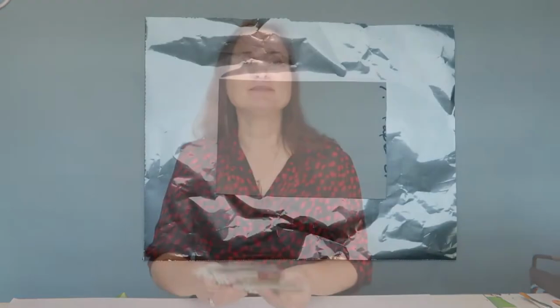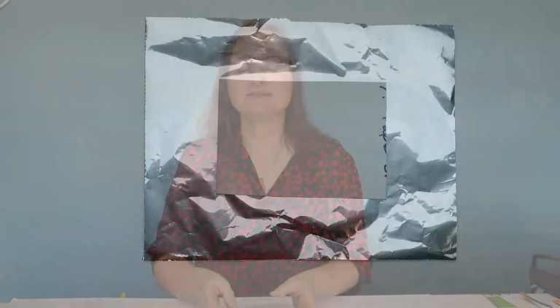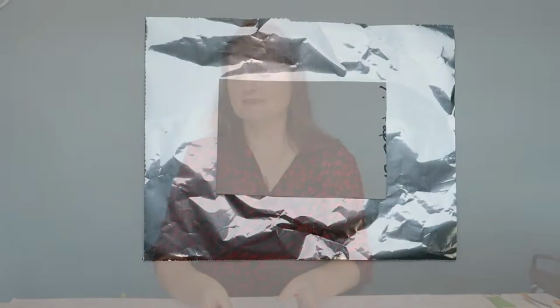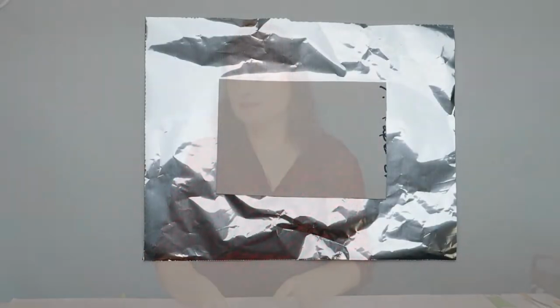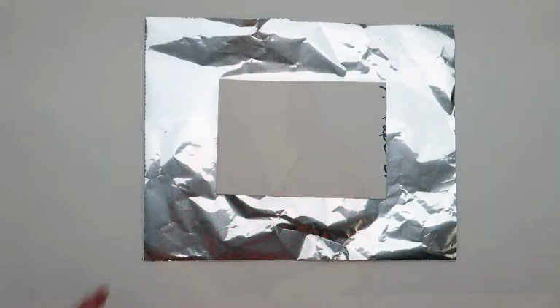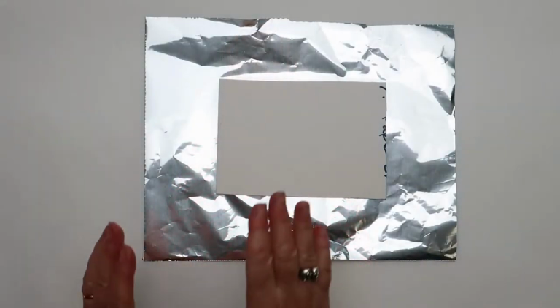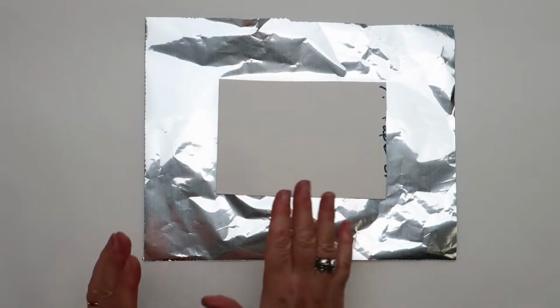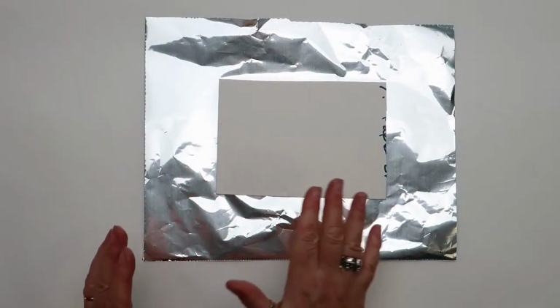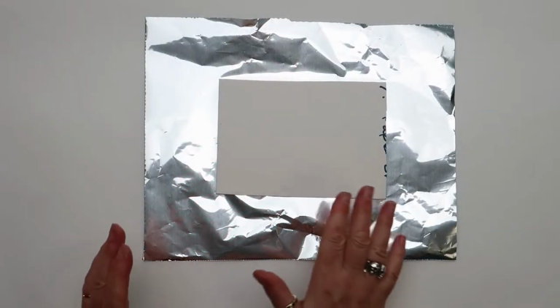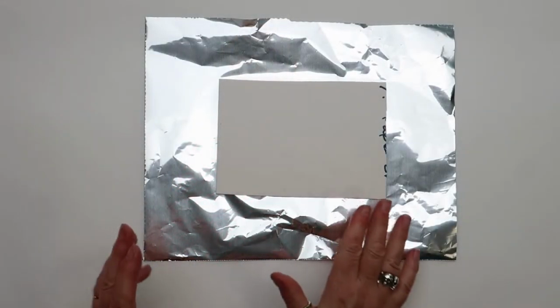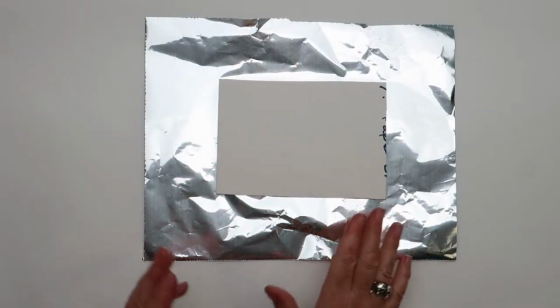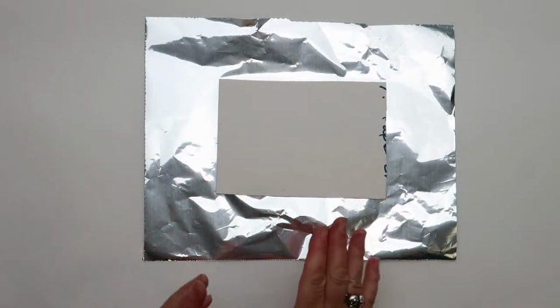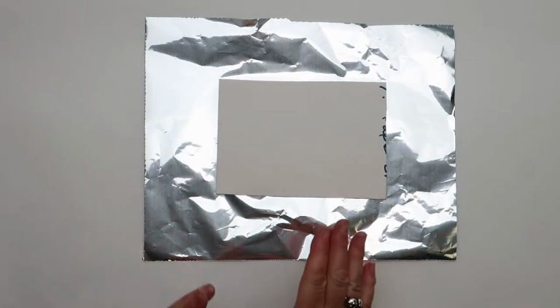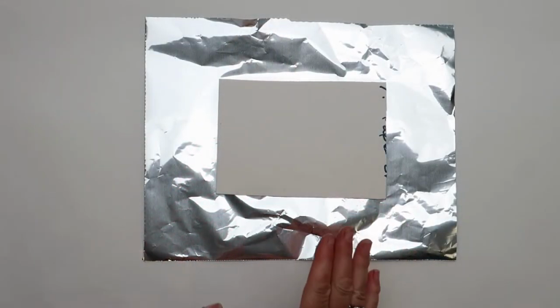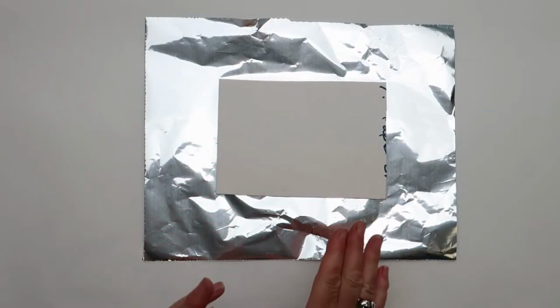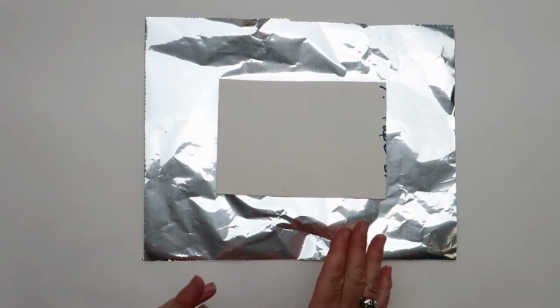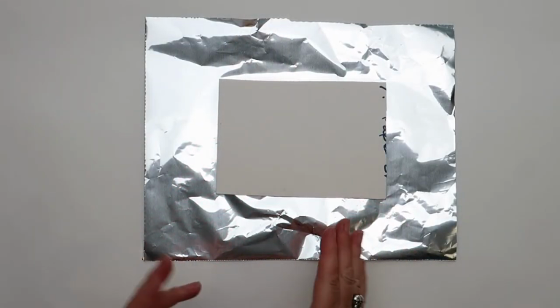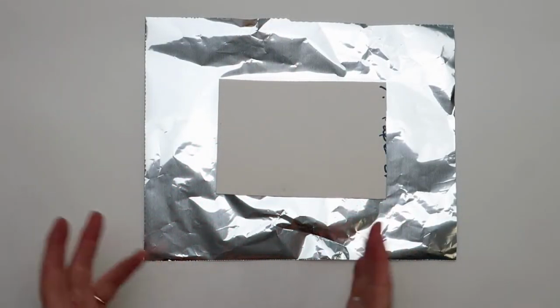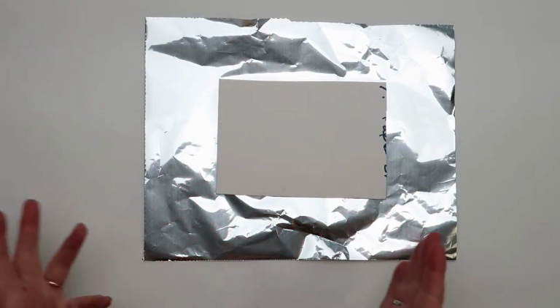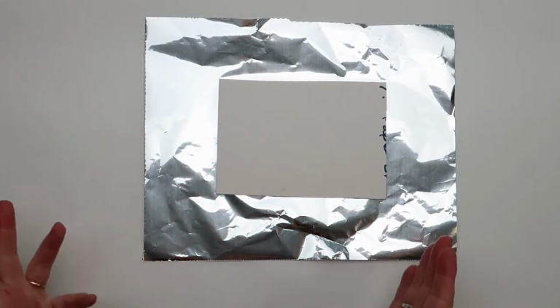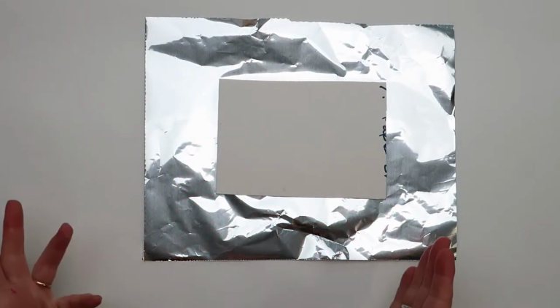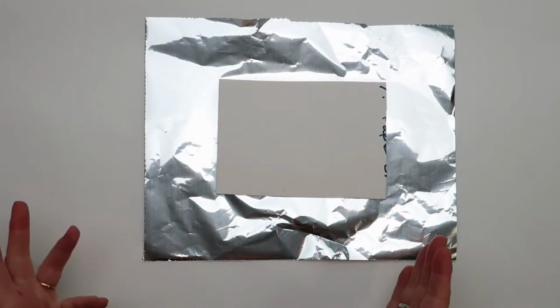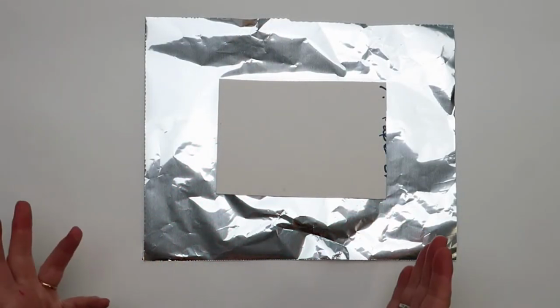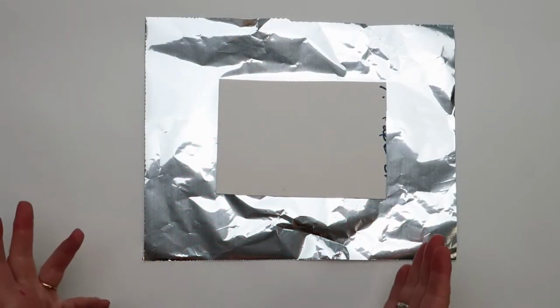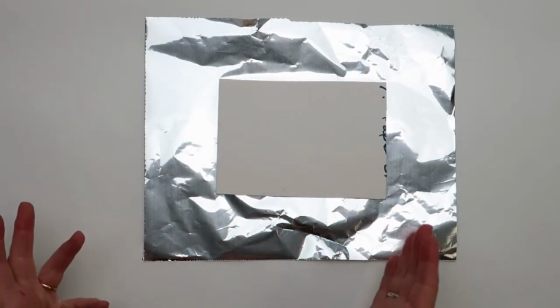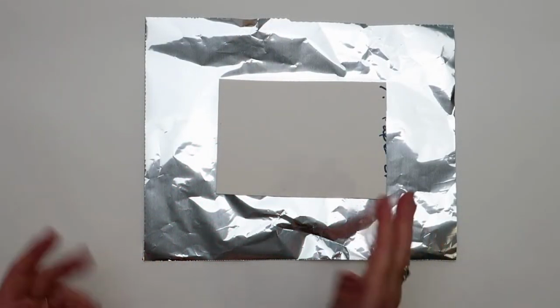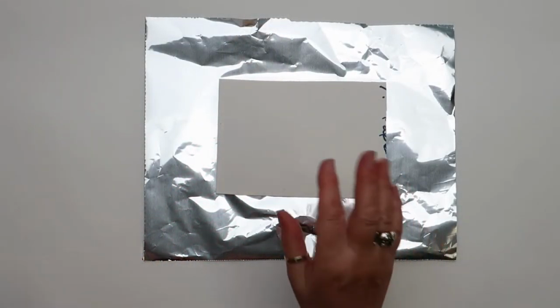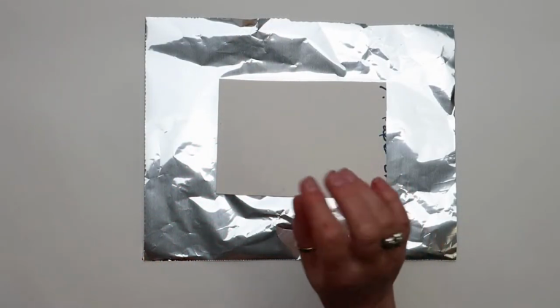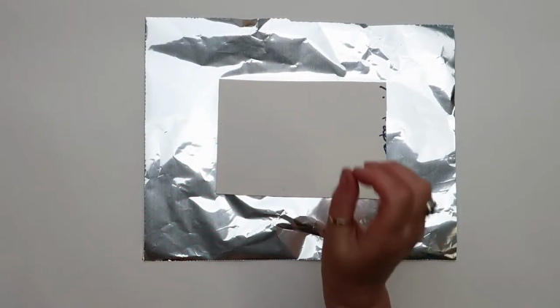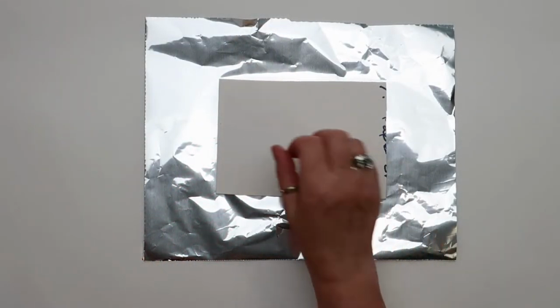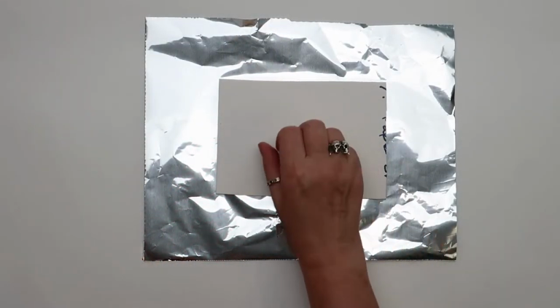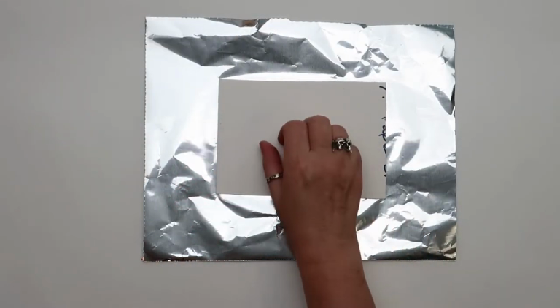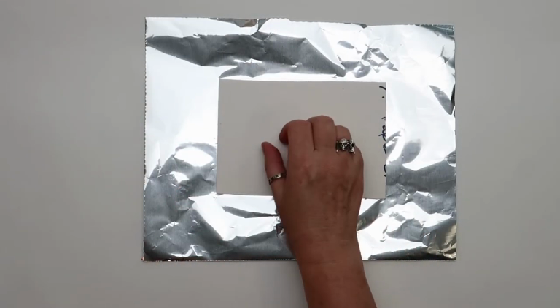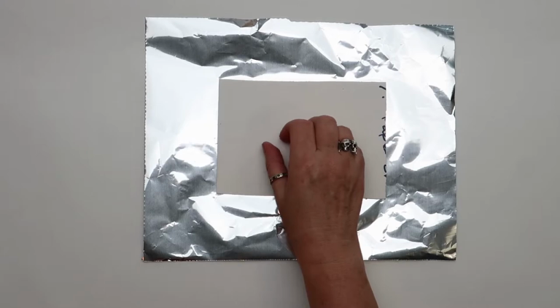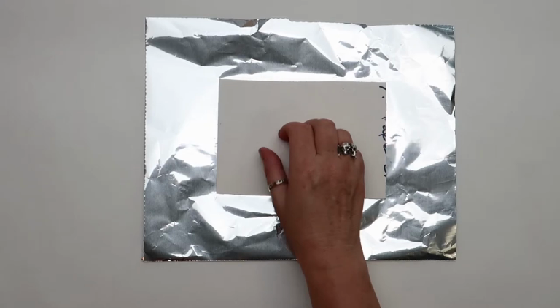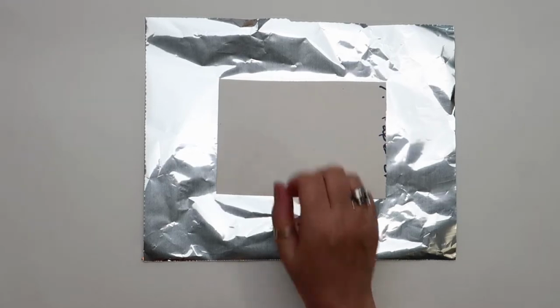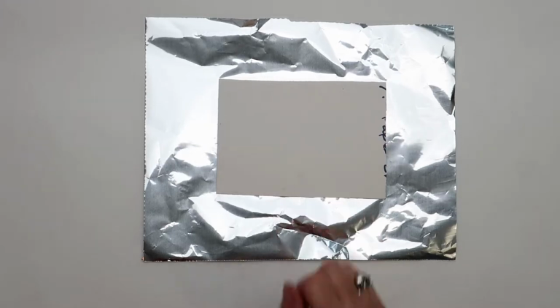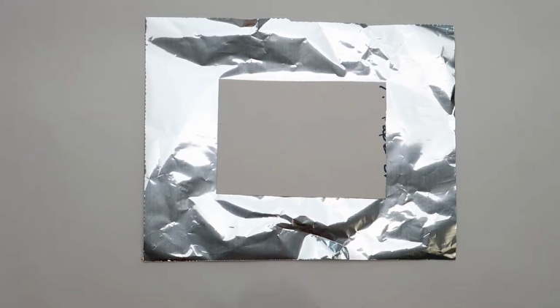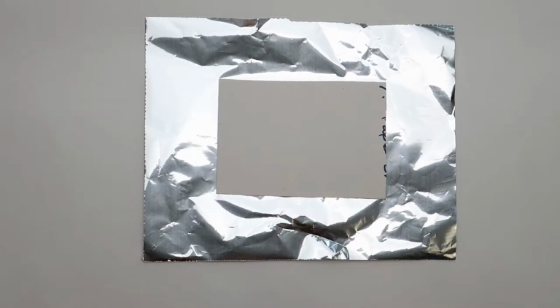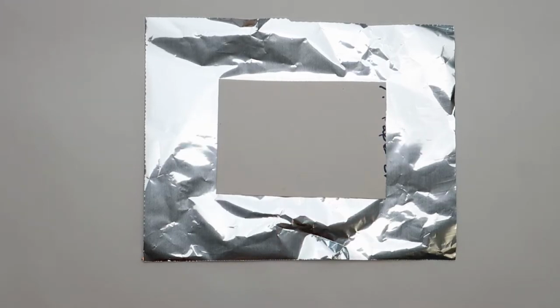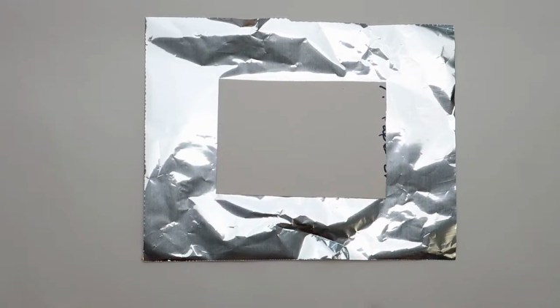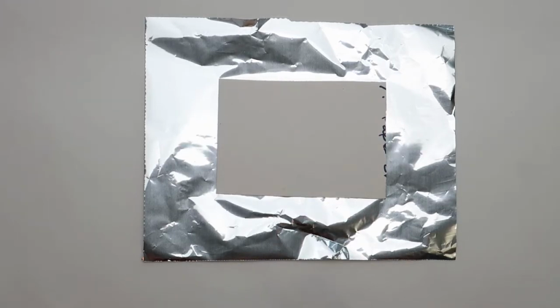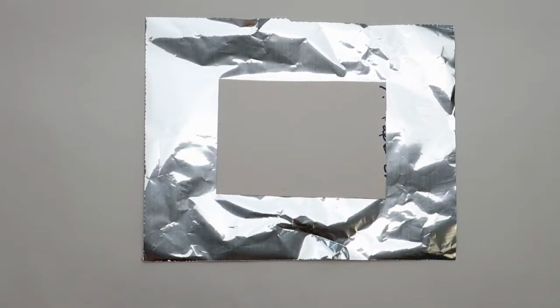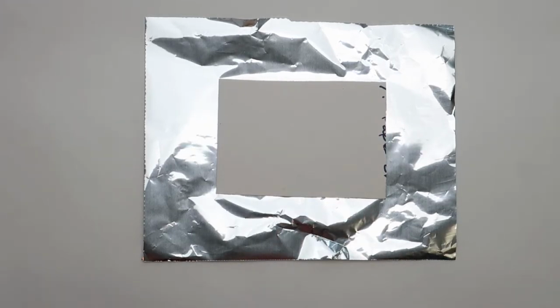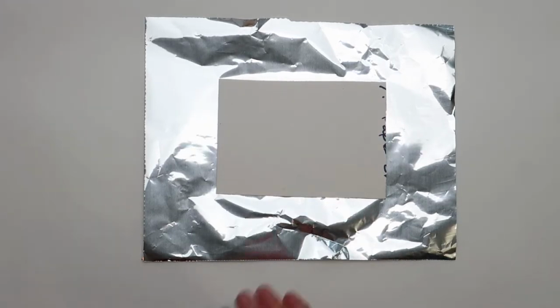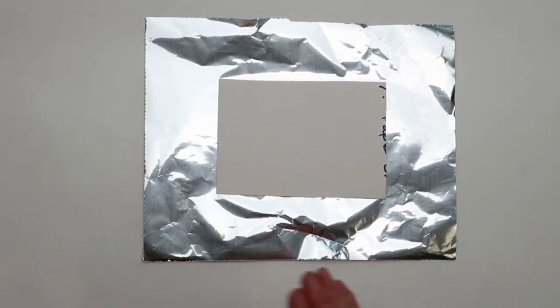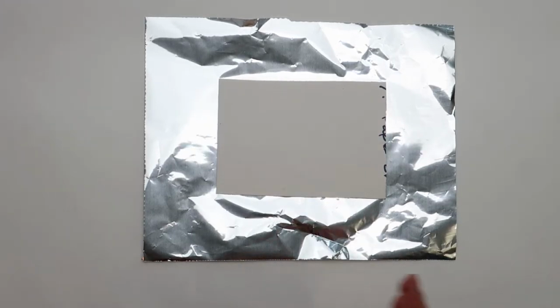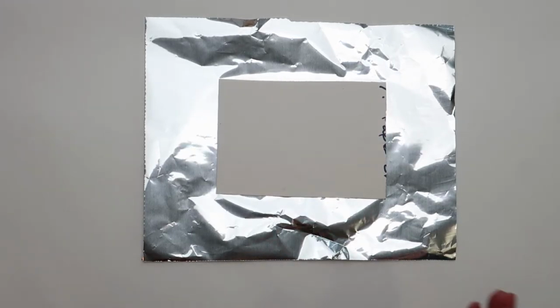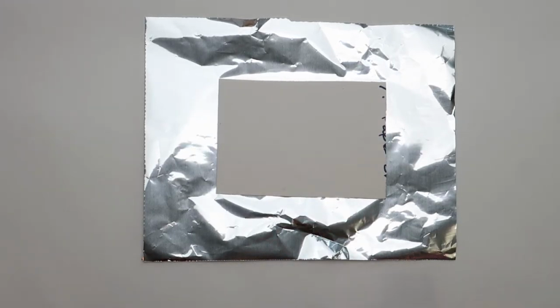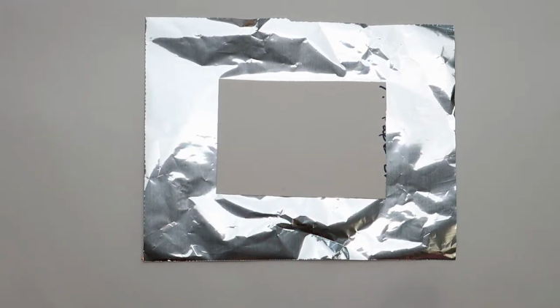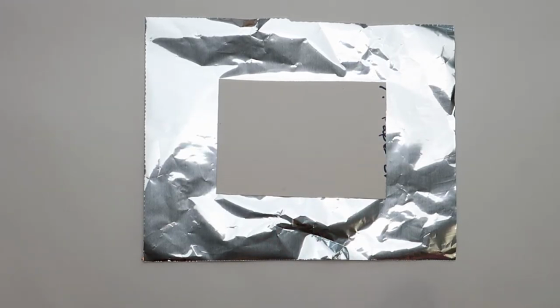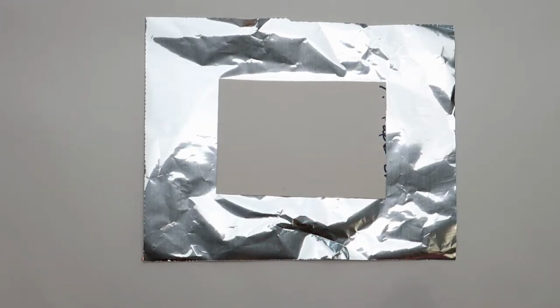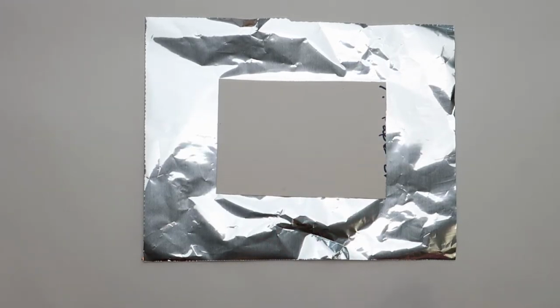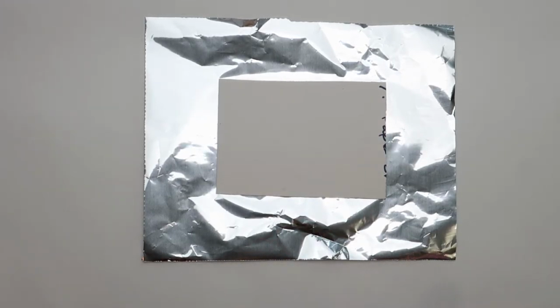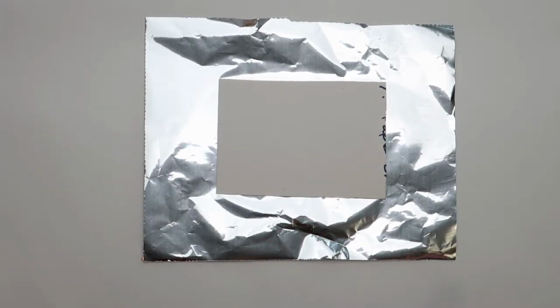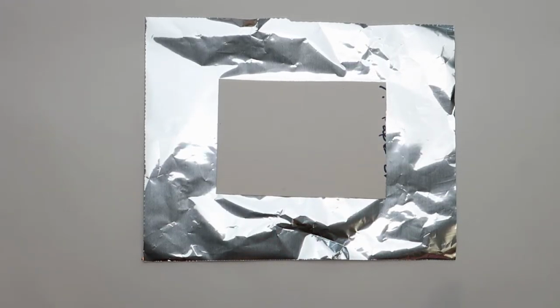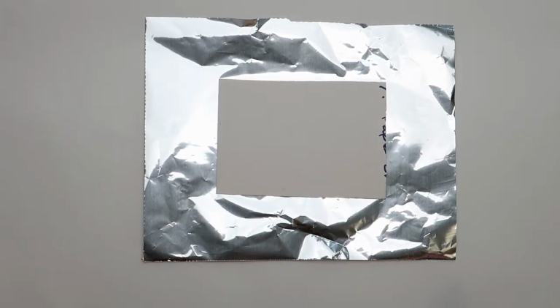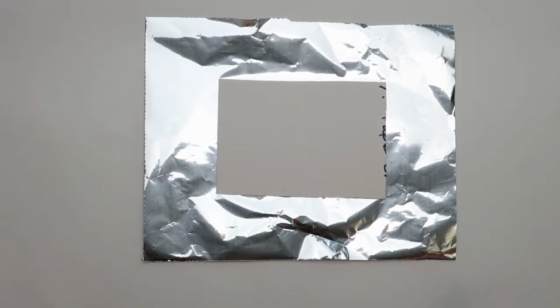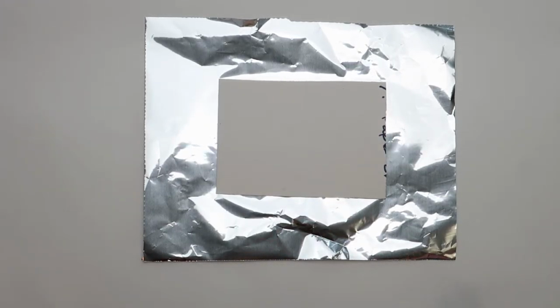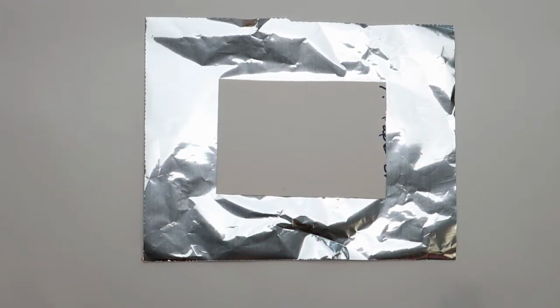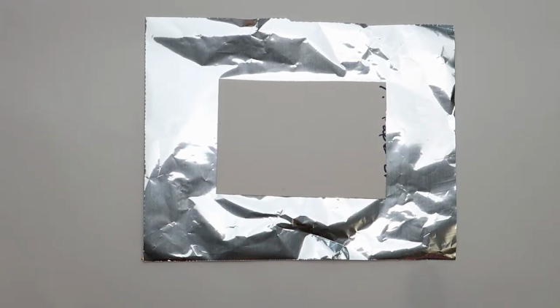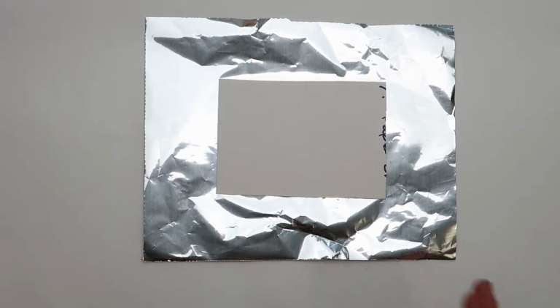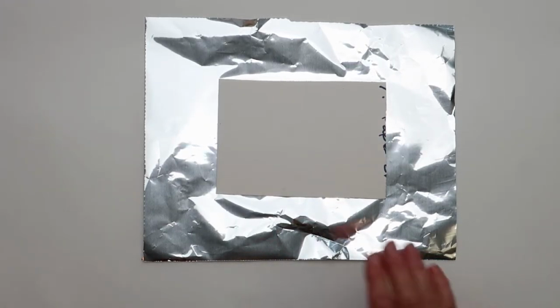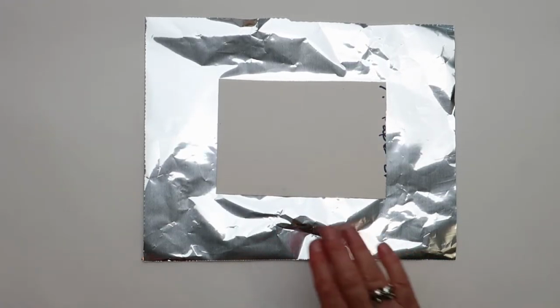You can use most kinds of card. This is a piece of mount card, but you could use a piece of cereal packet.